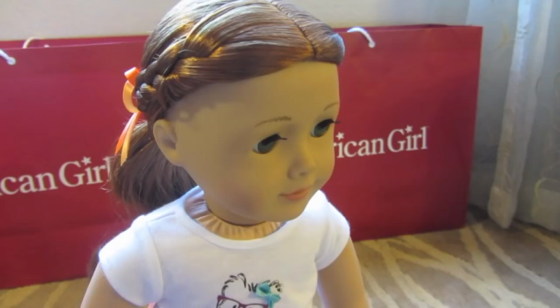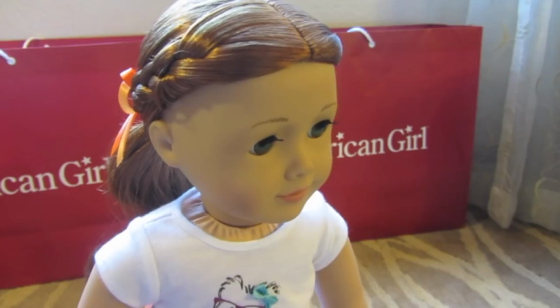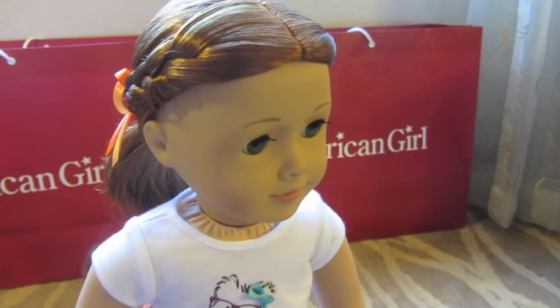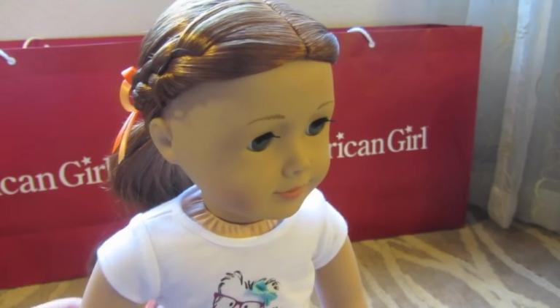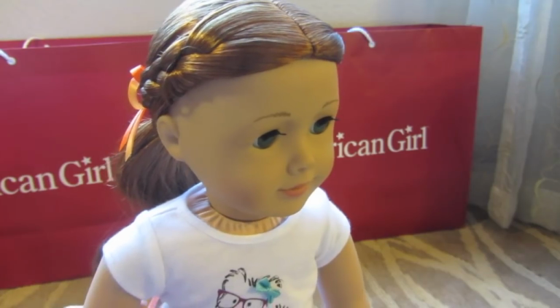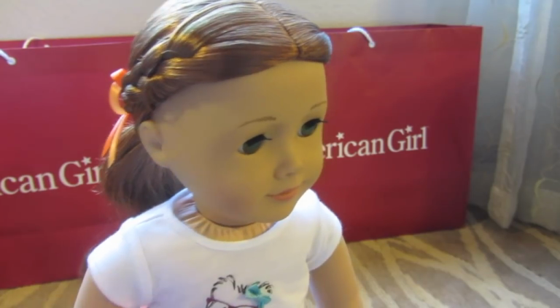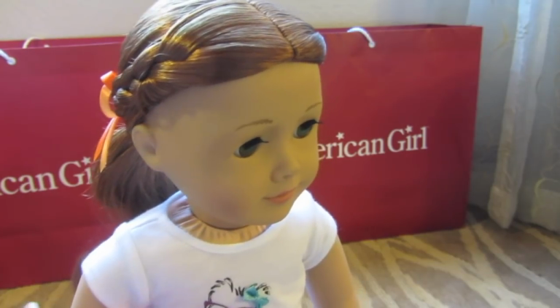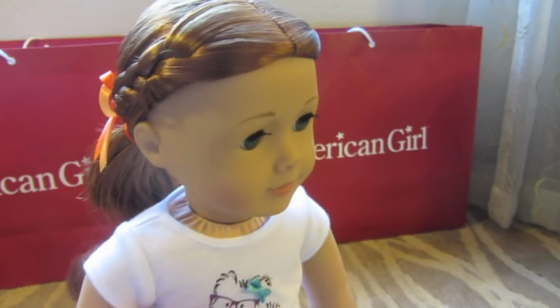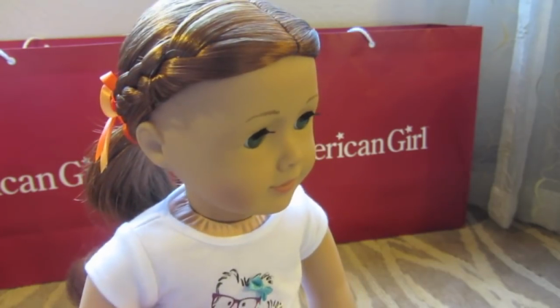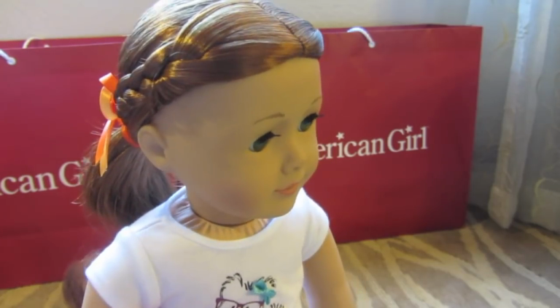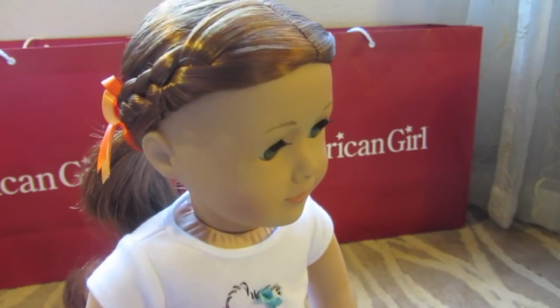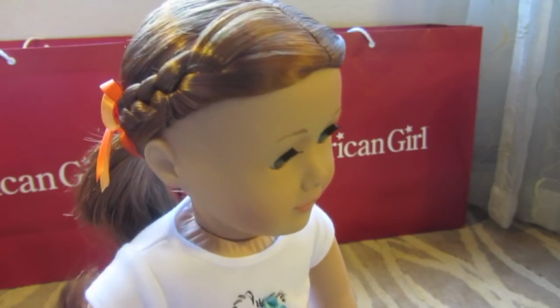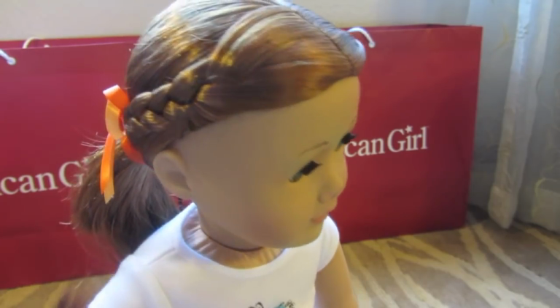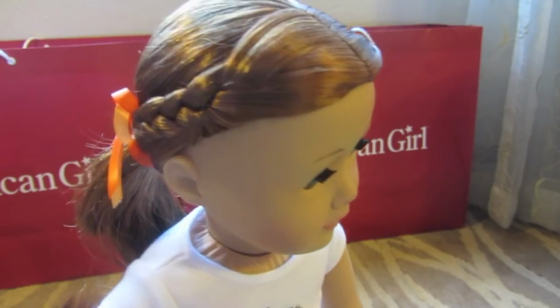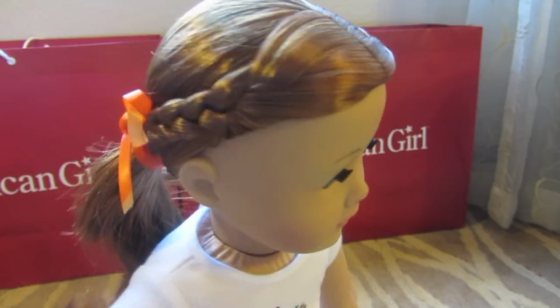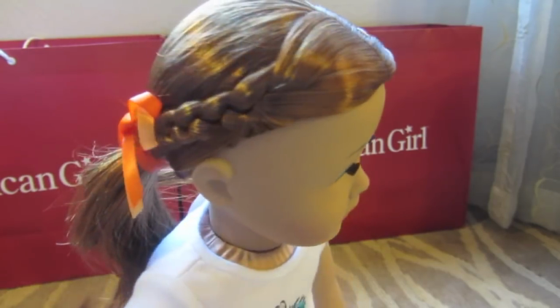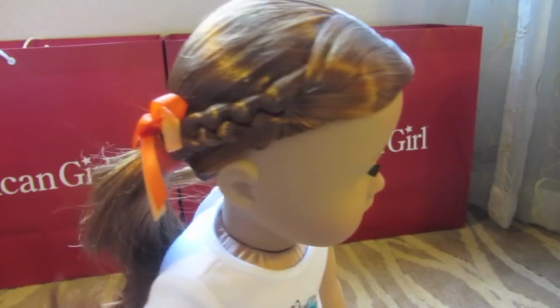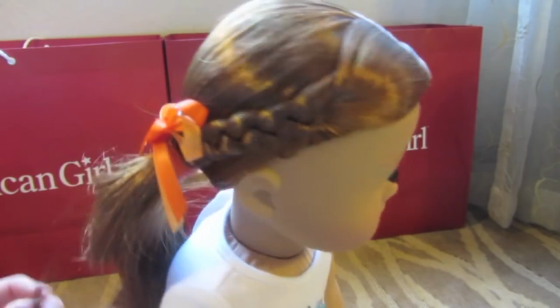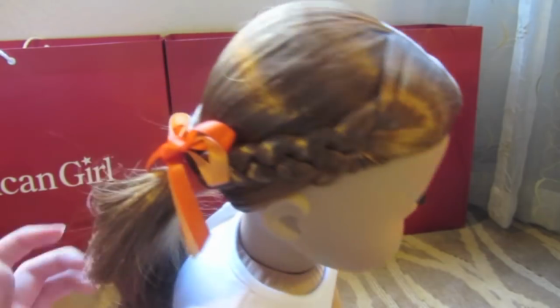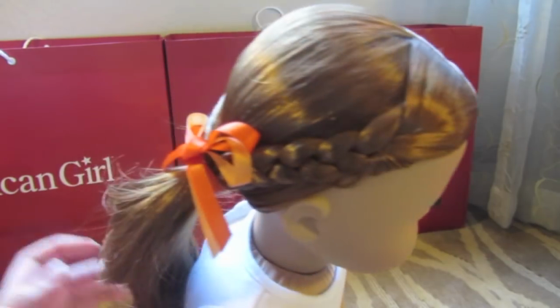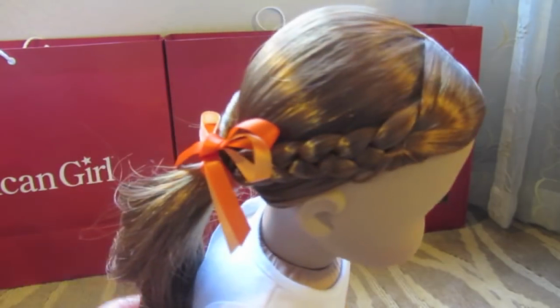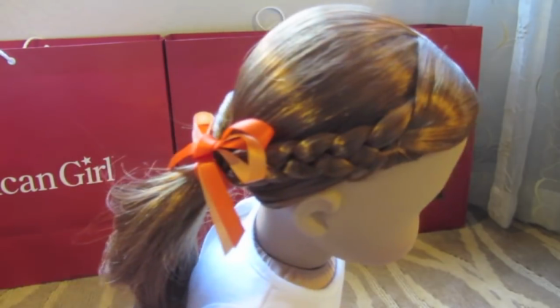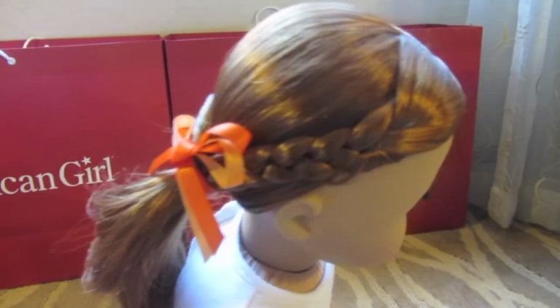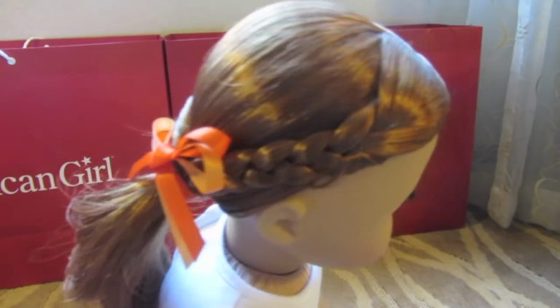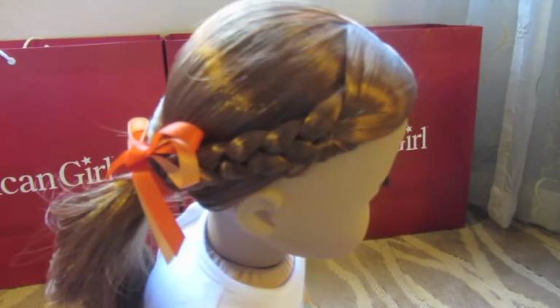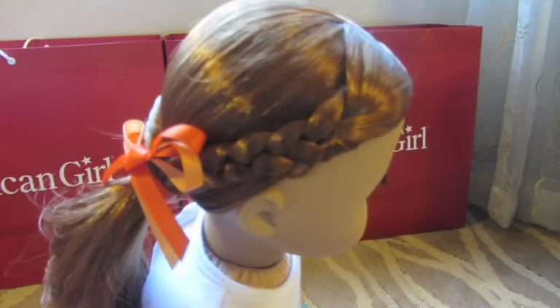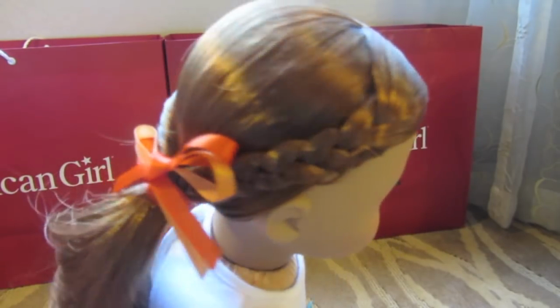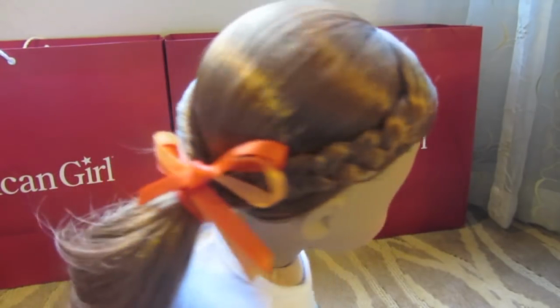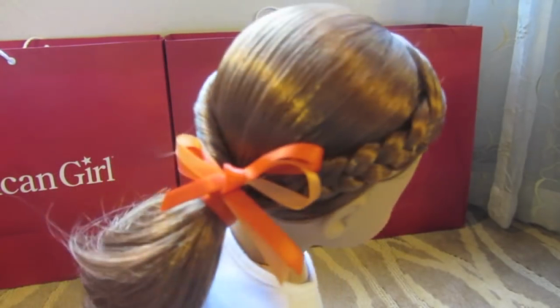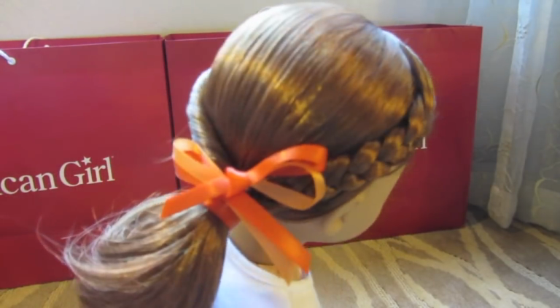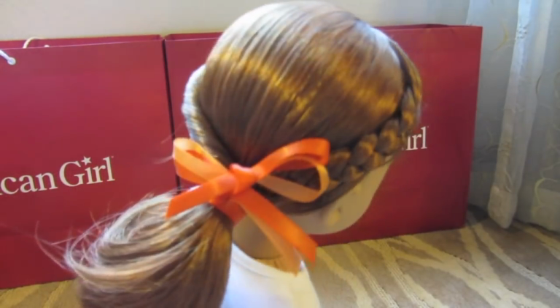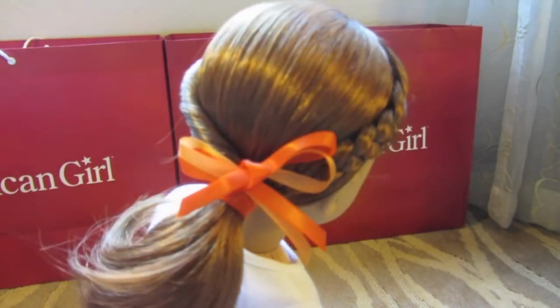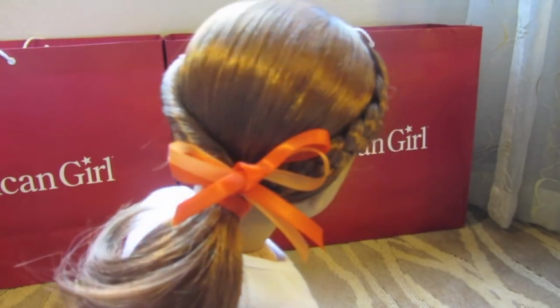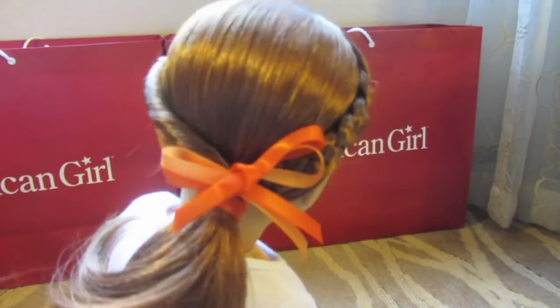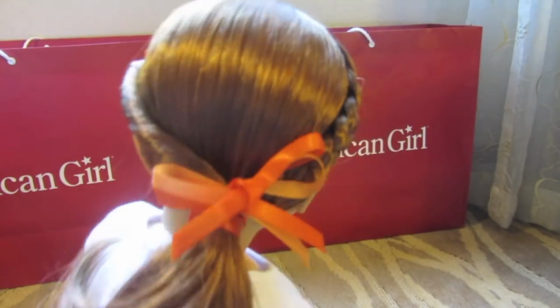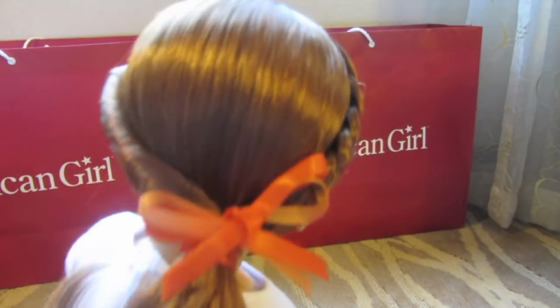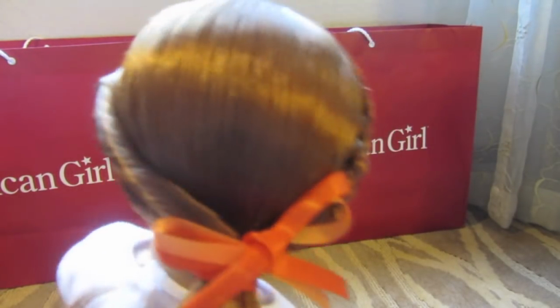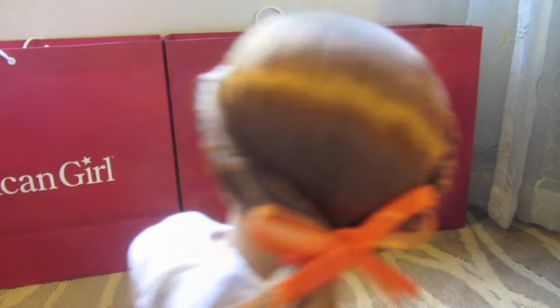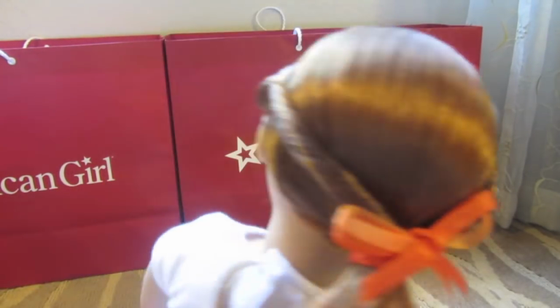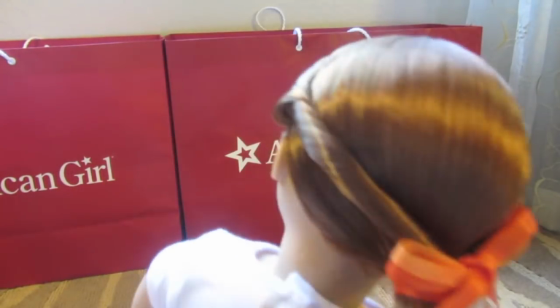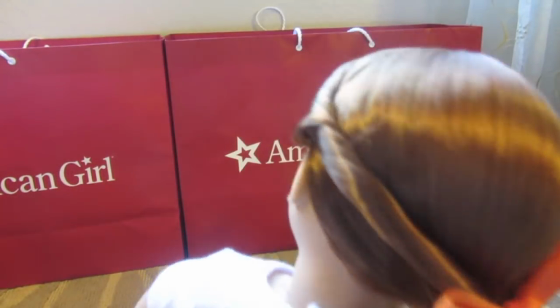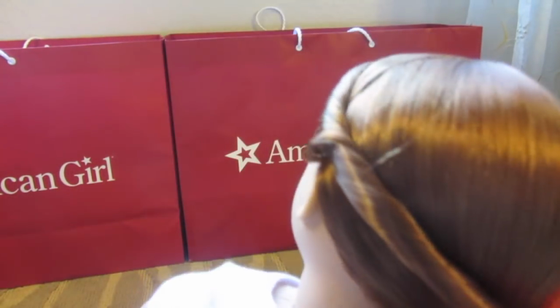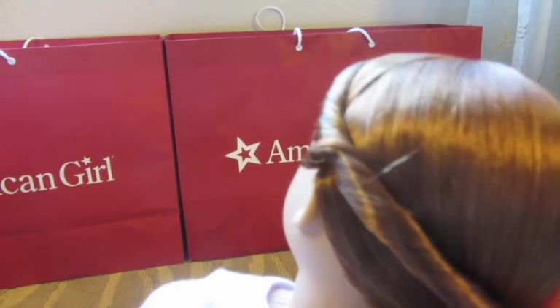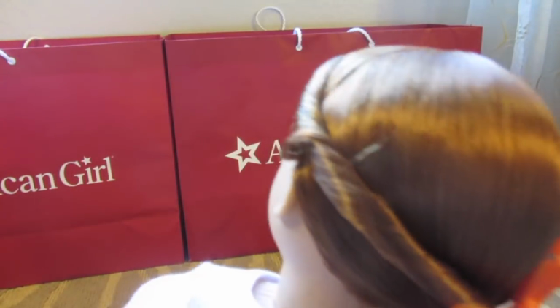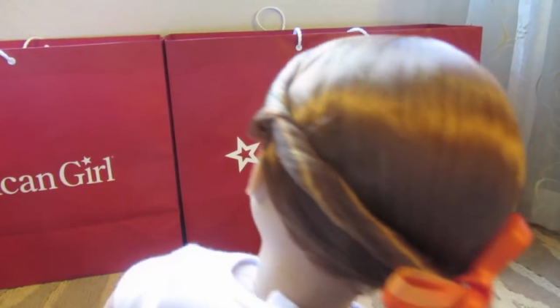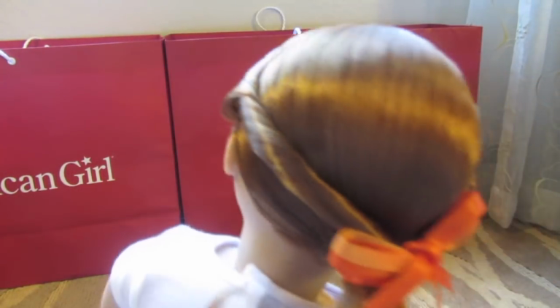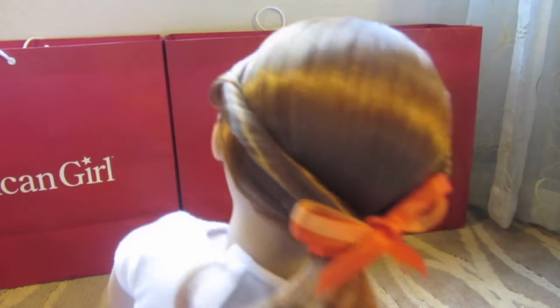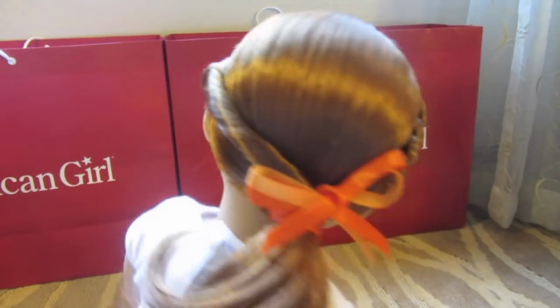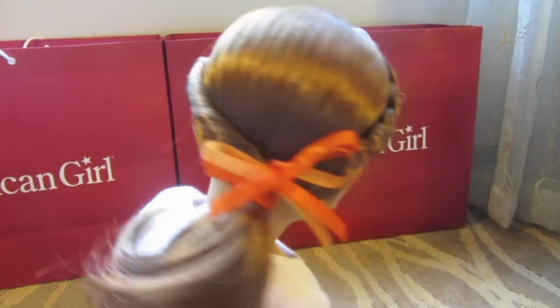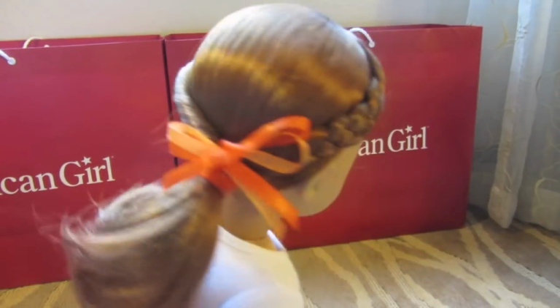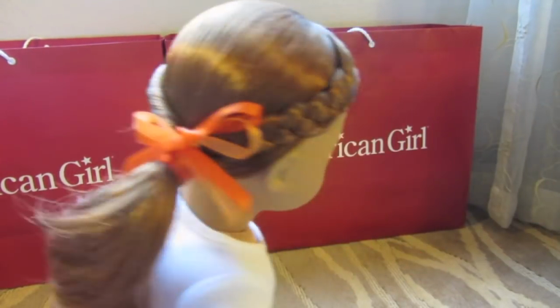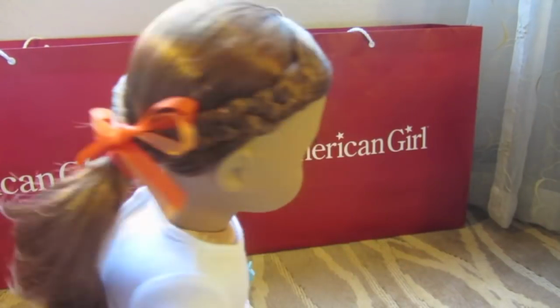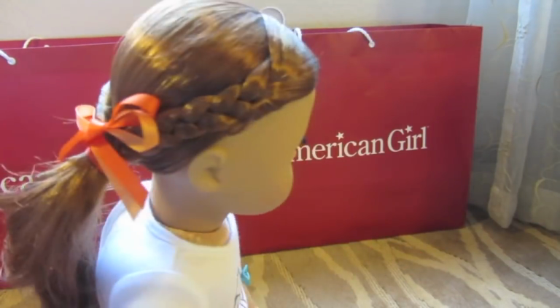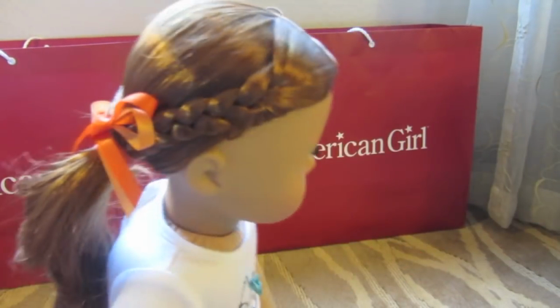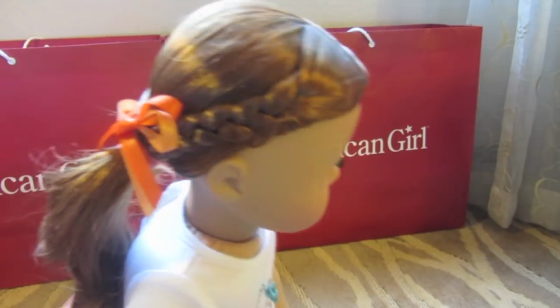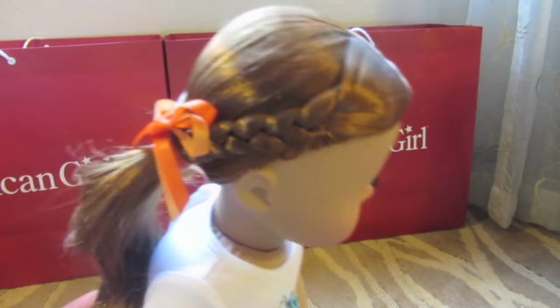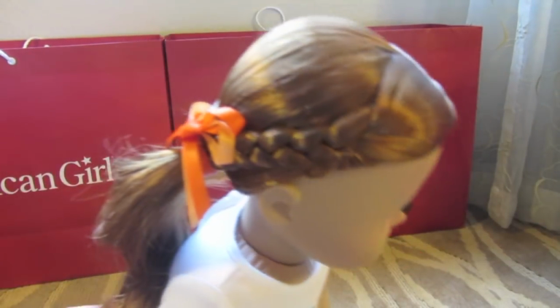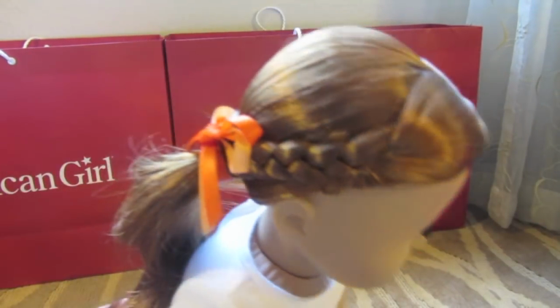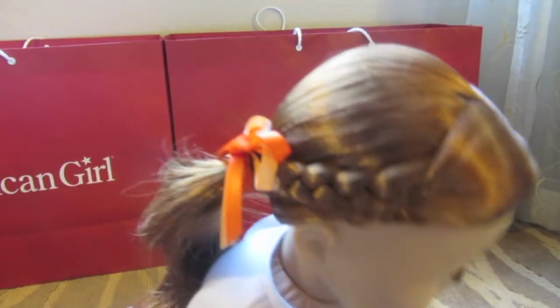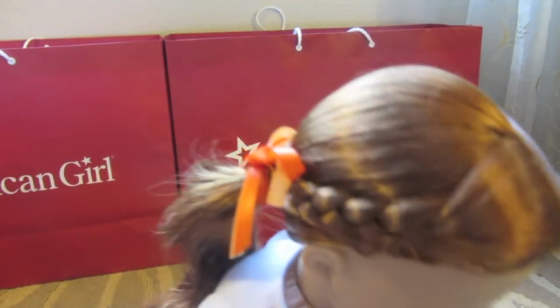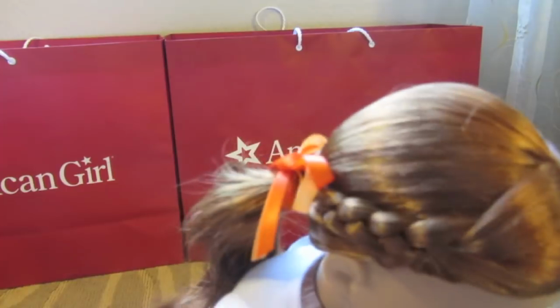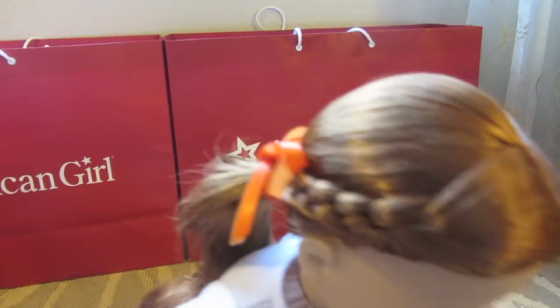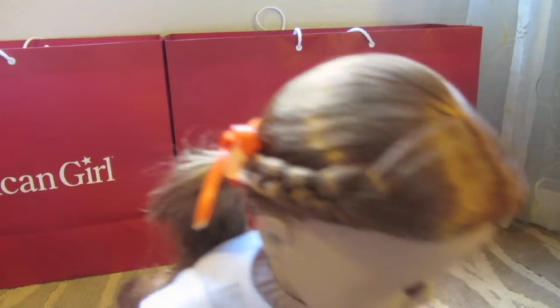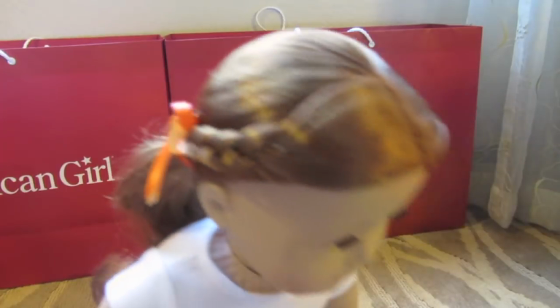While I was at the AG place, I got my doll's hair done at the hair salon and this is the style of the month.